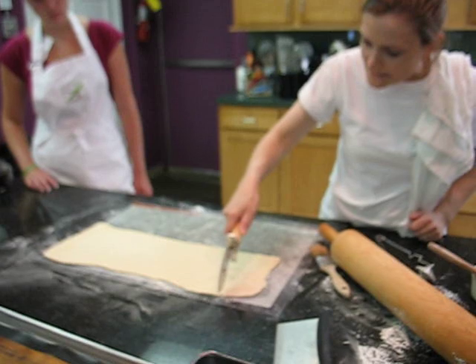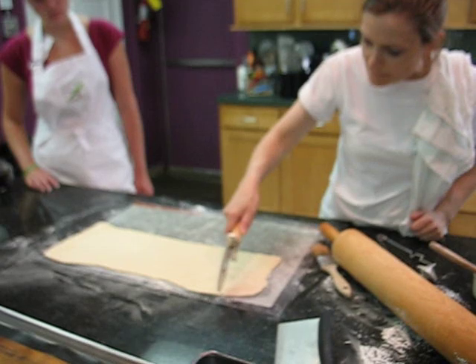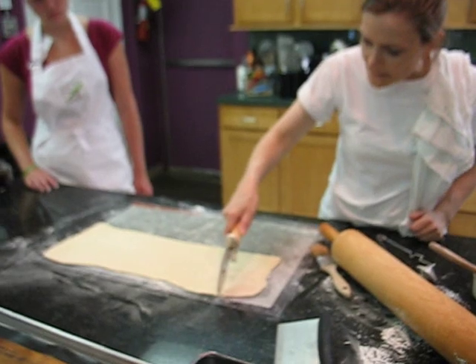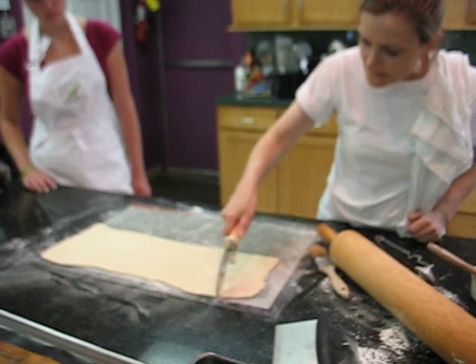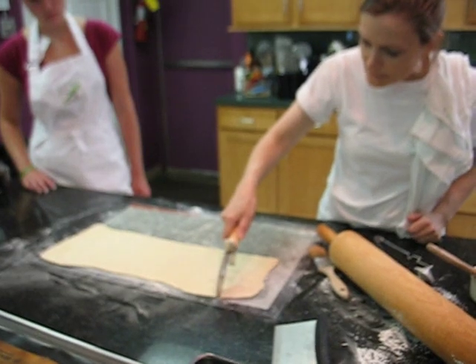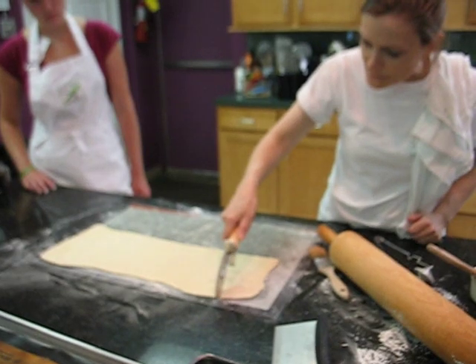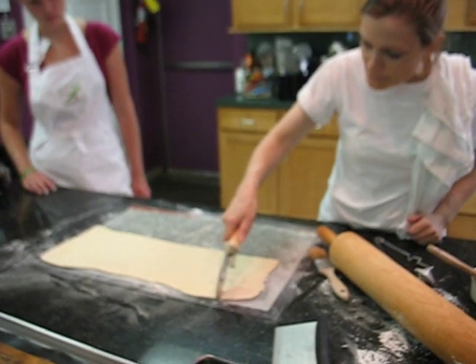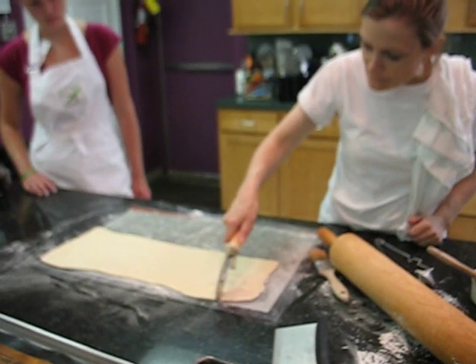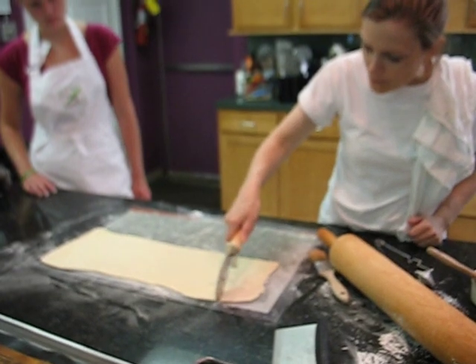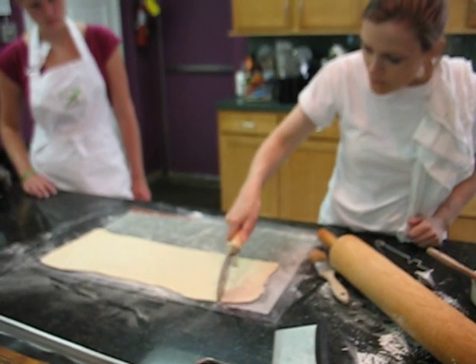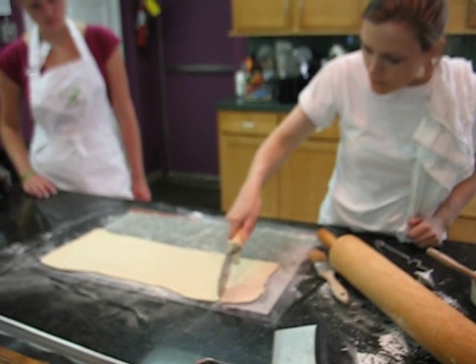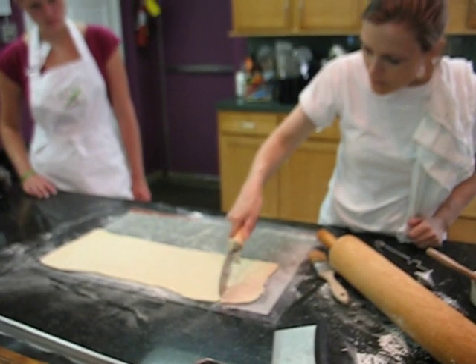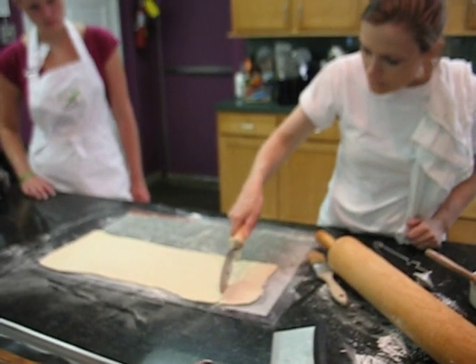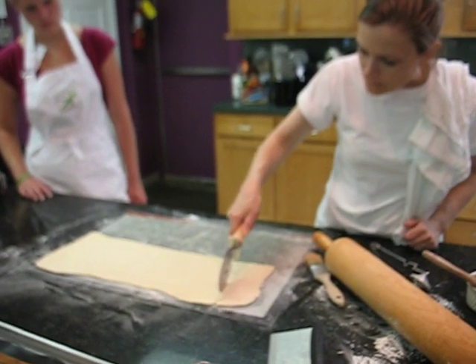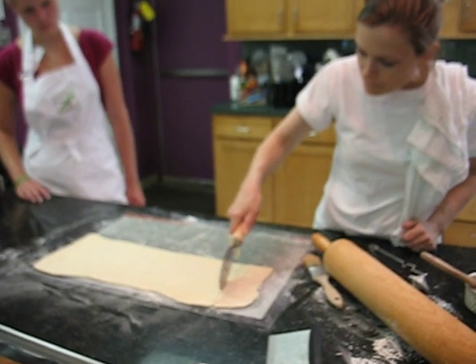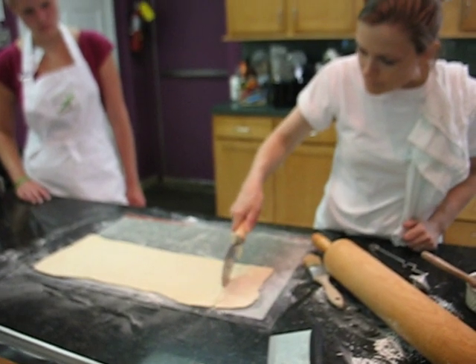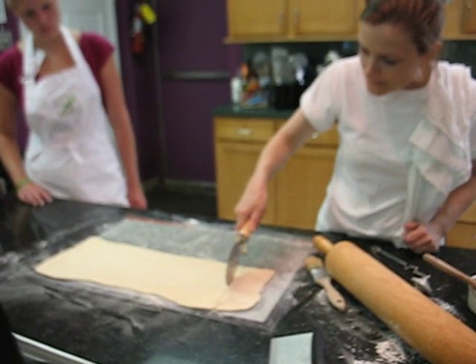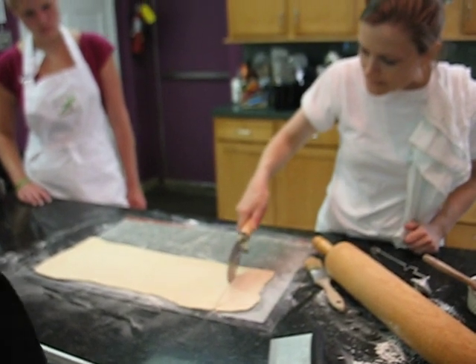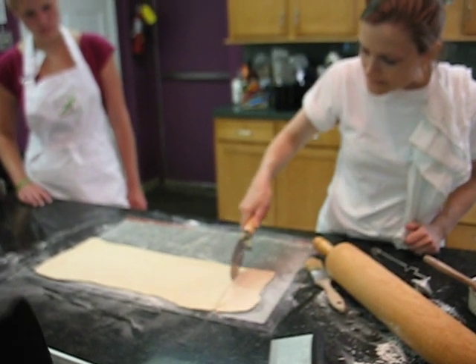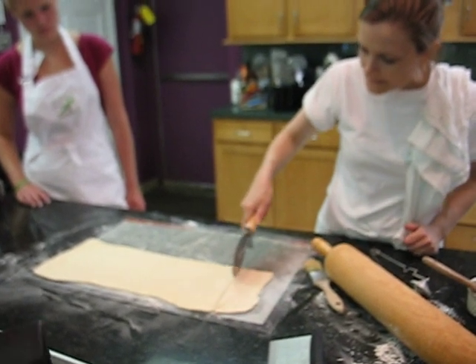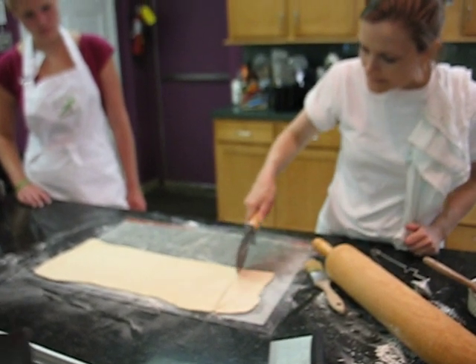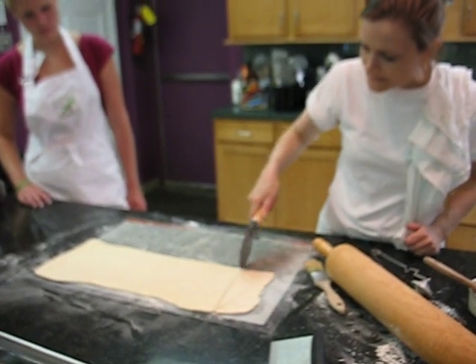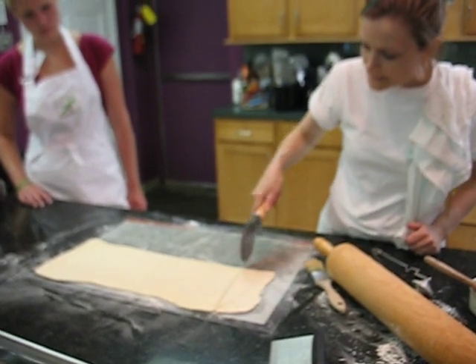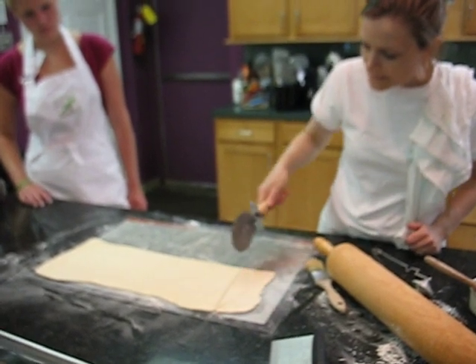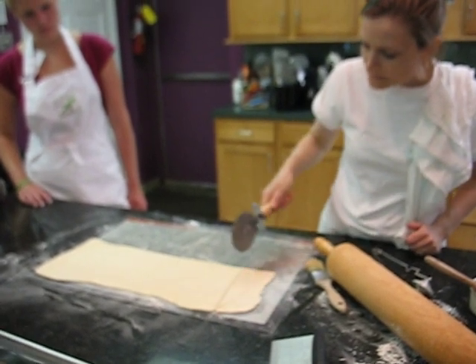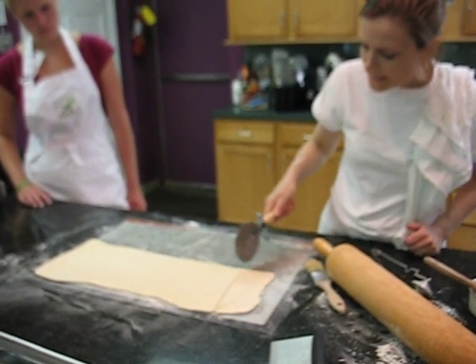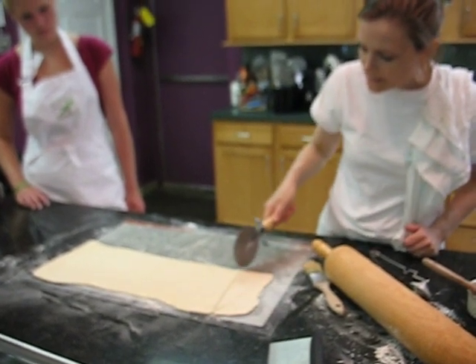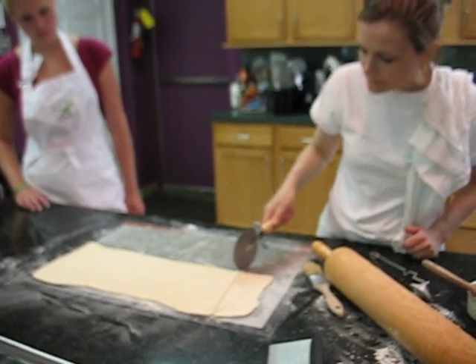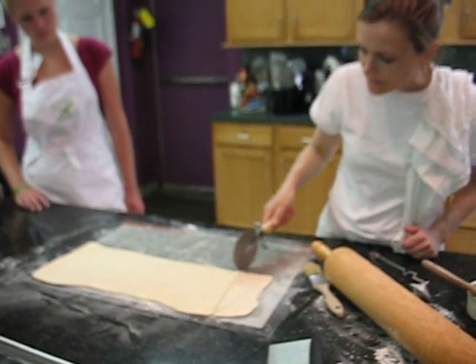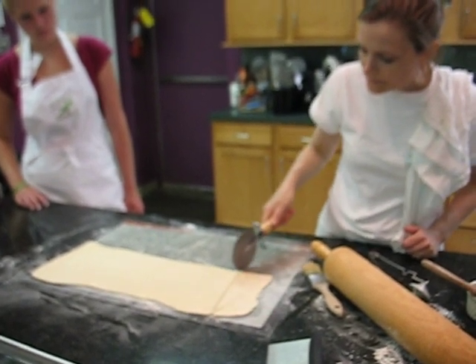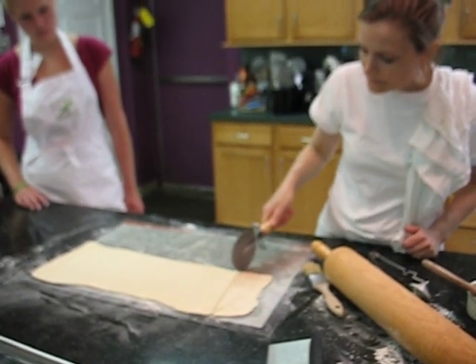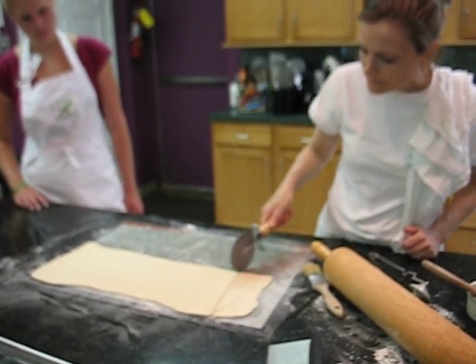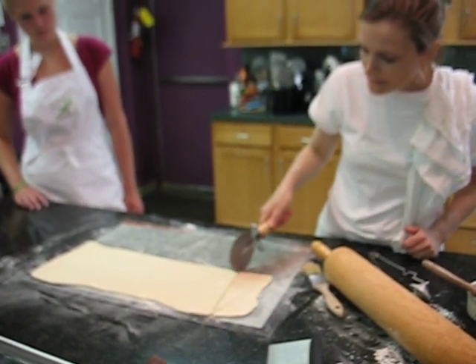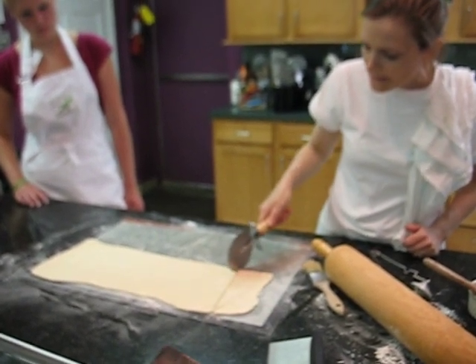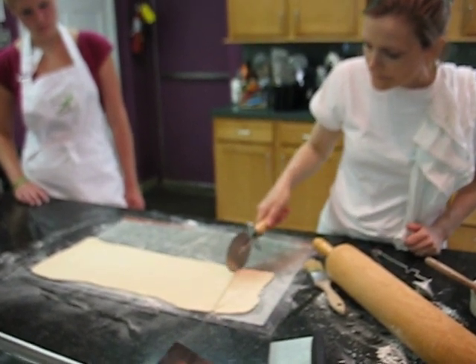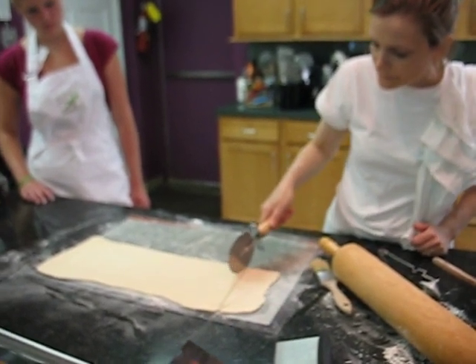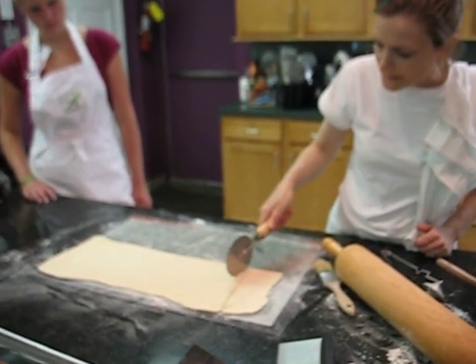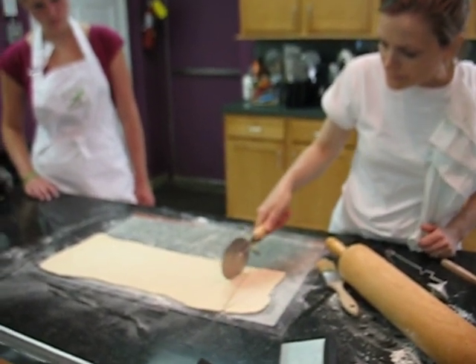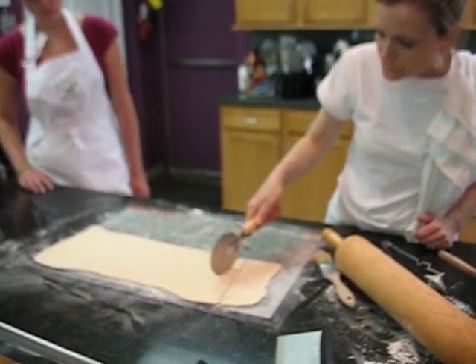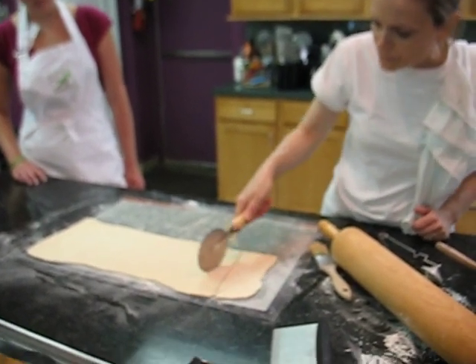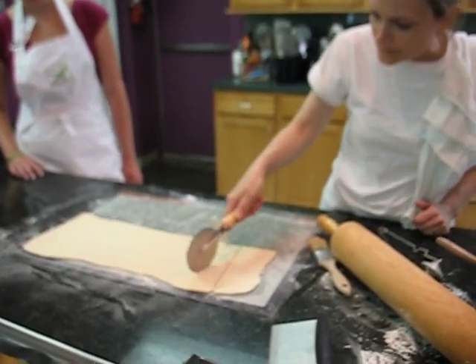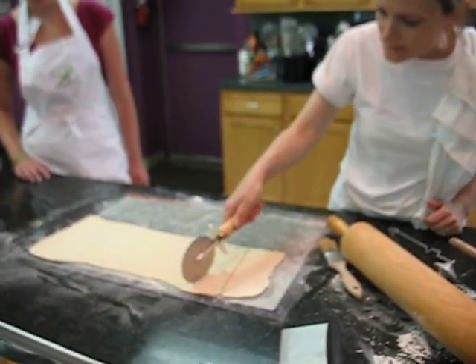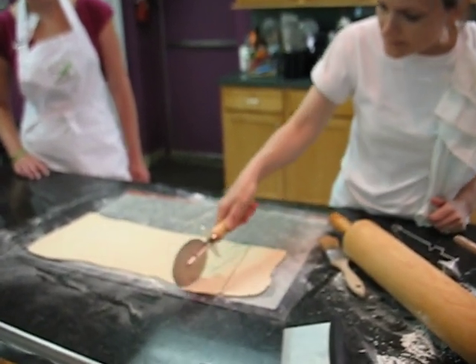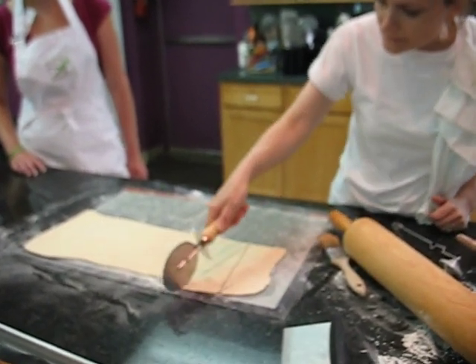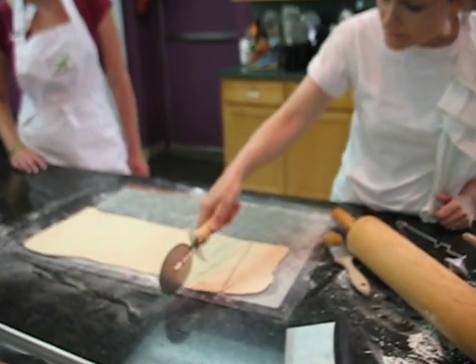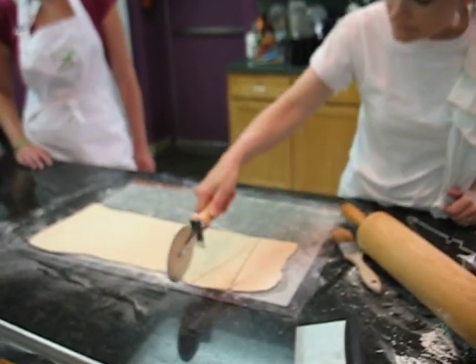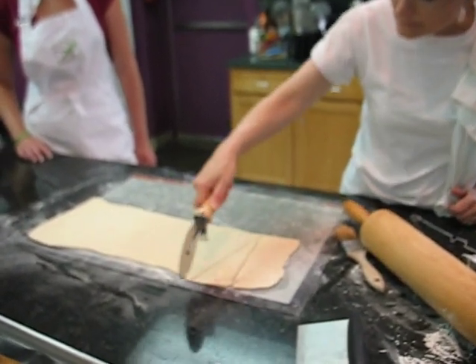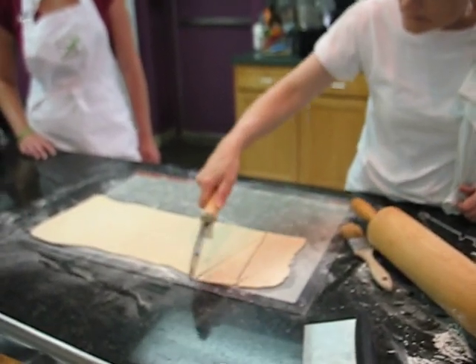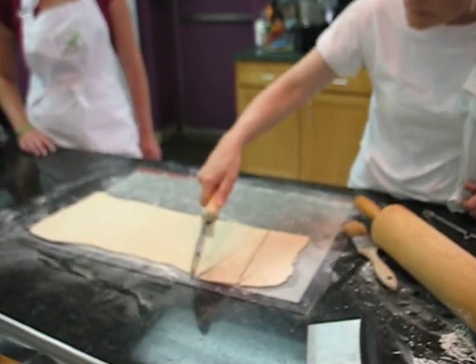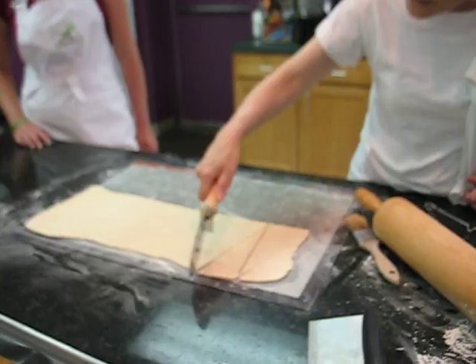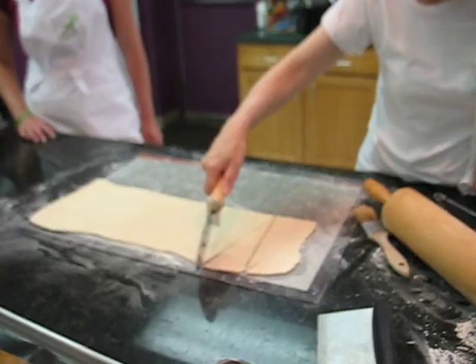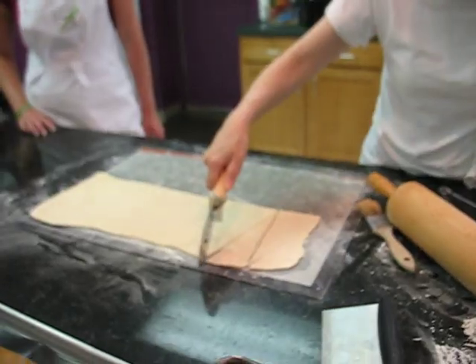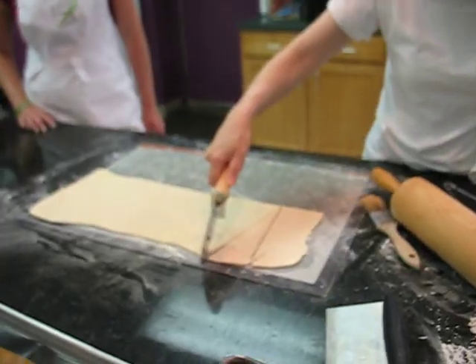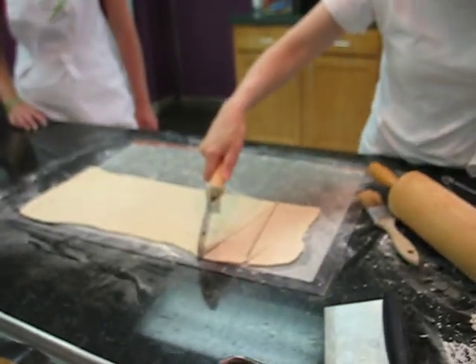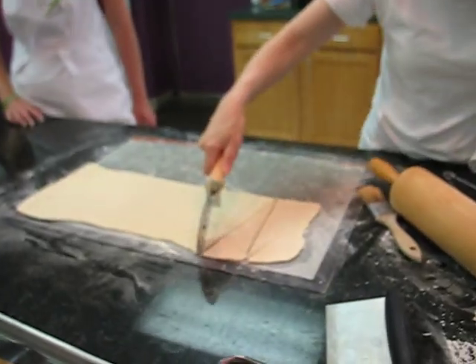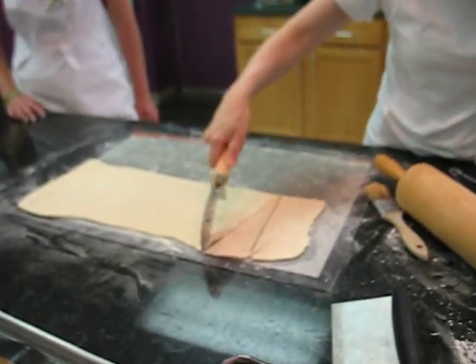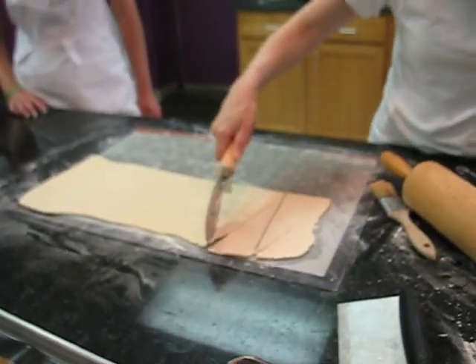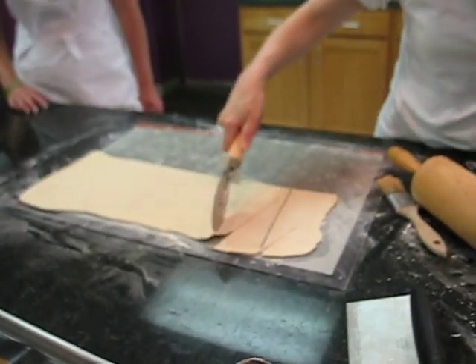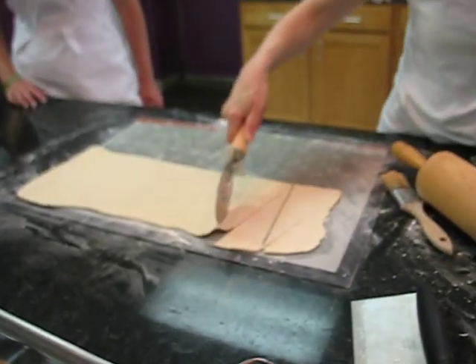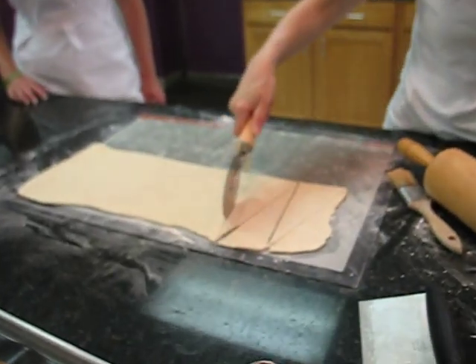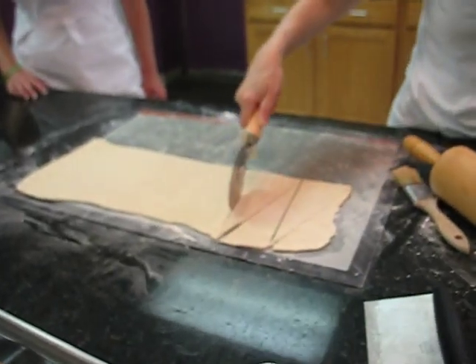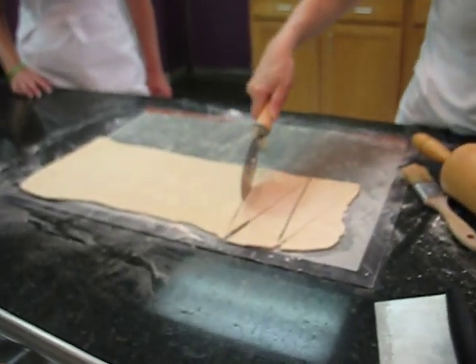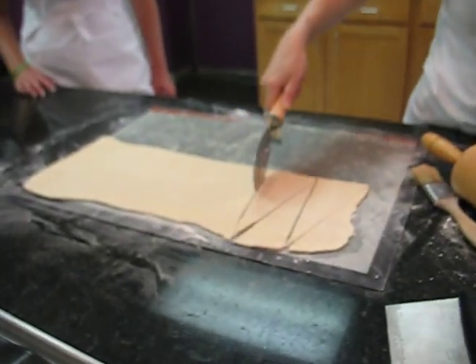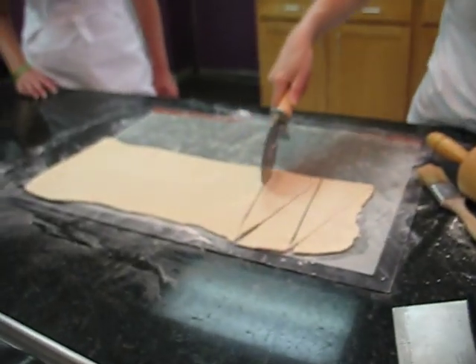I have to make them small because then I think they bake better and they're not doughy in the middle. So I'm going to cut a bunch here.